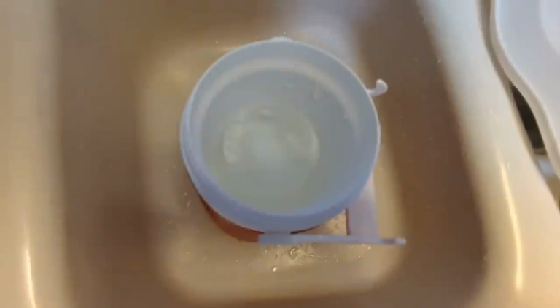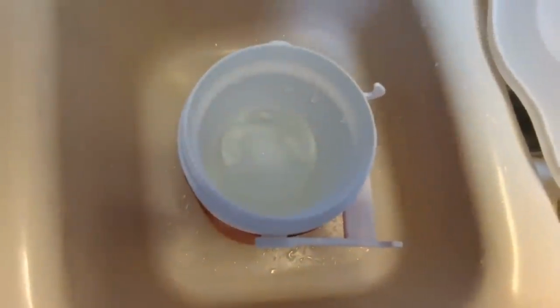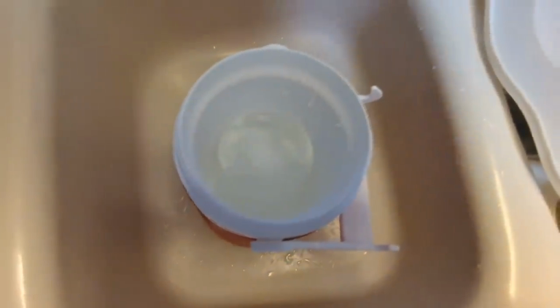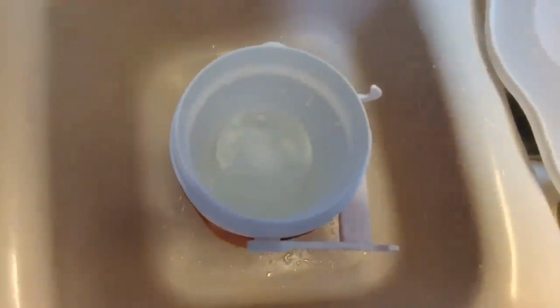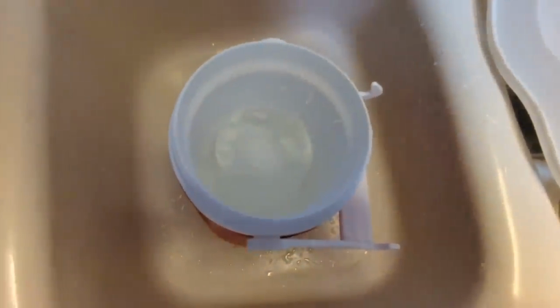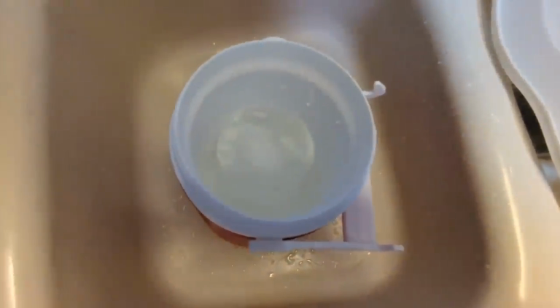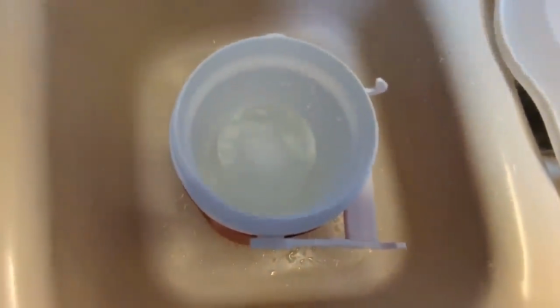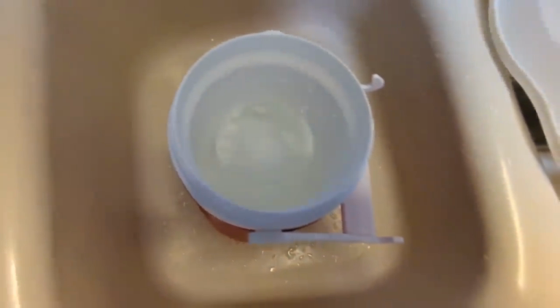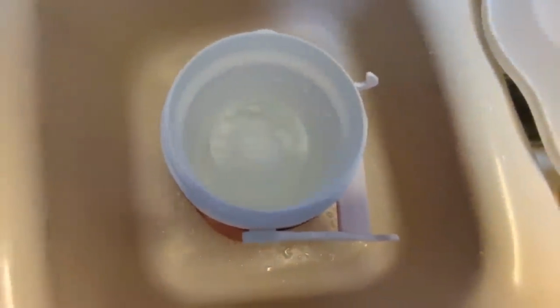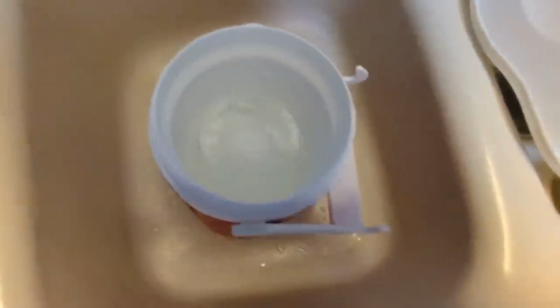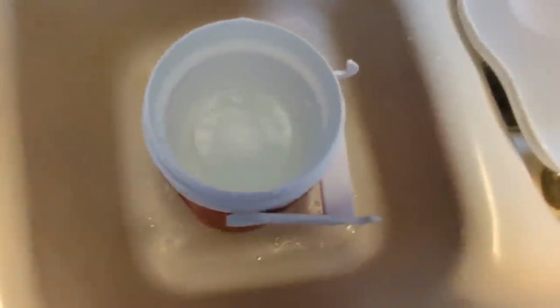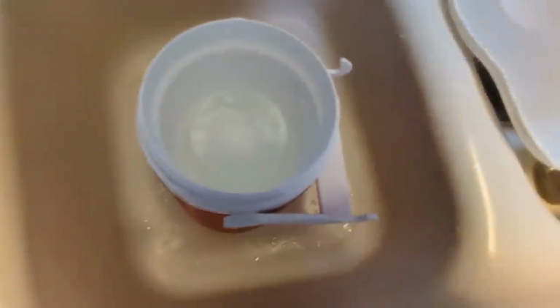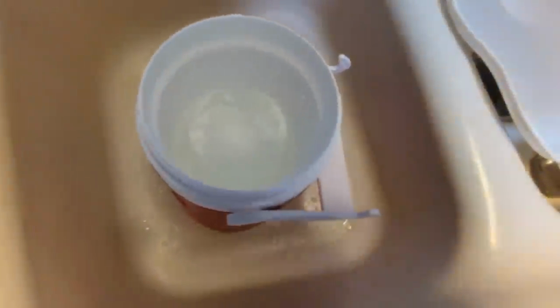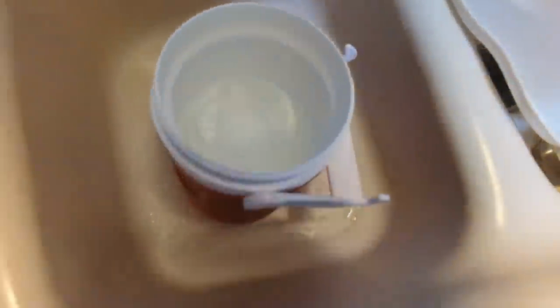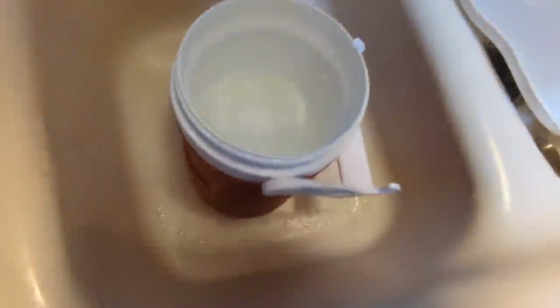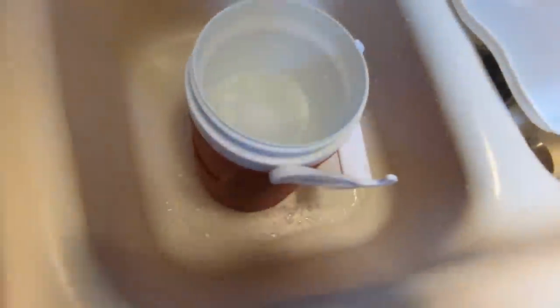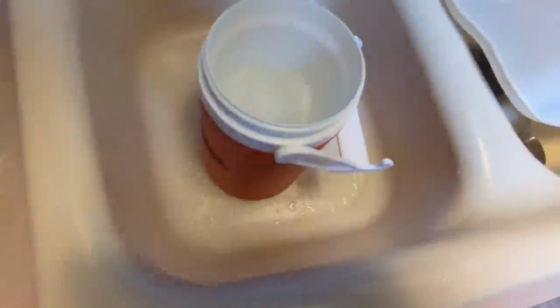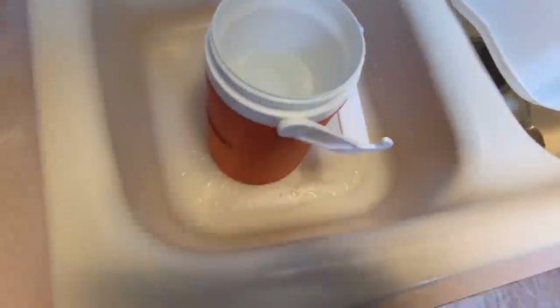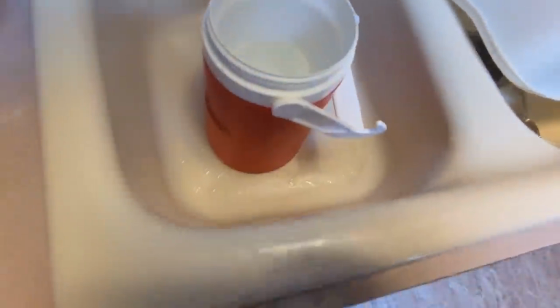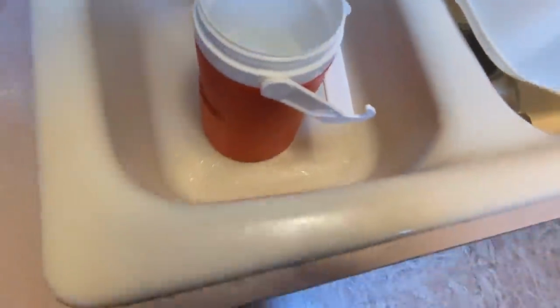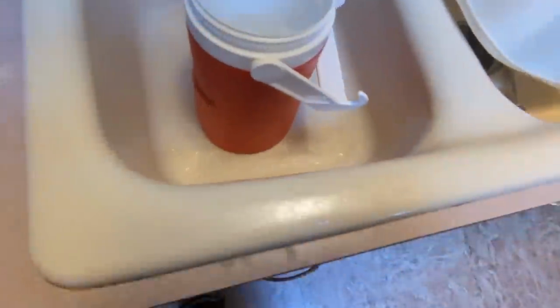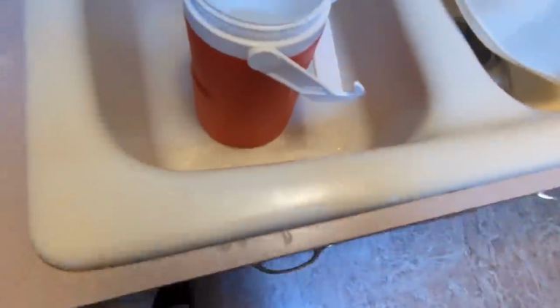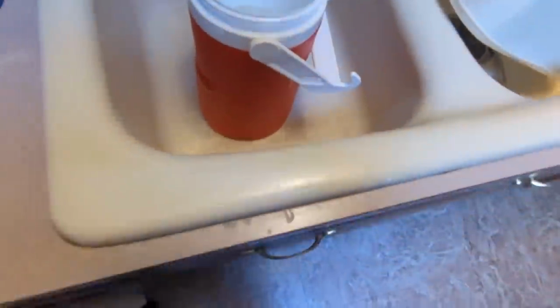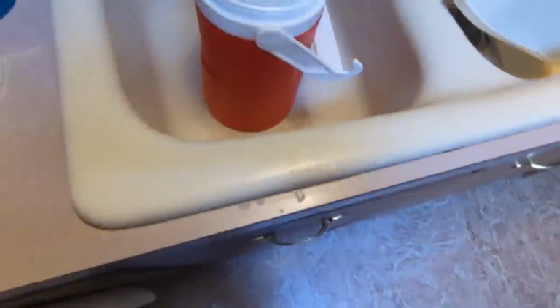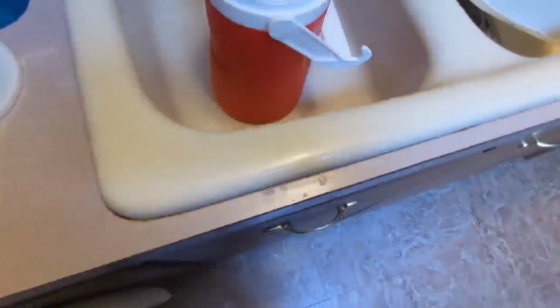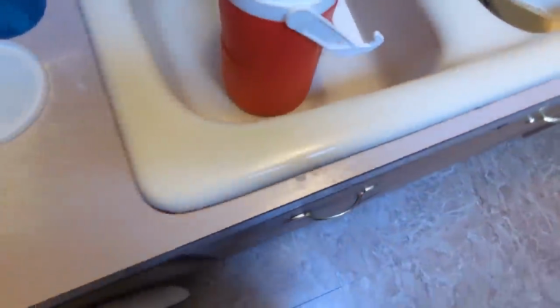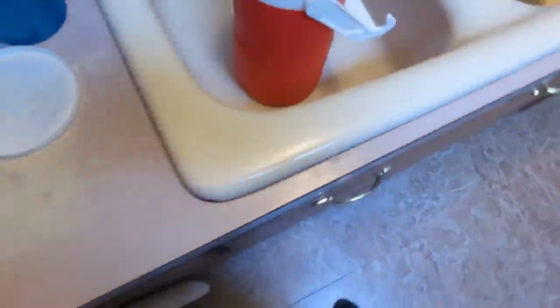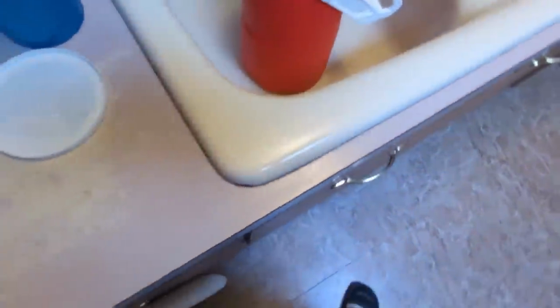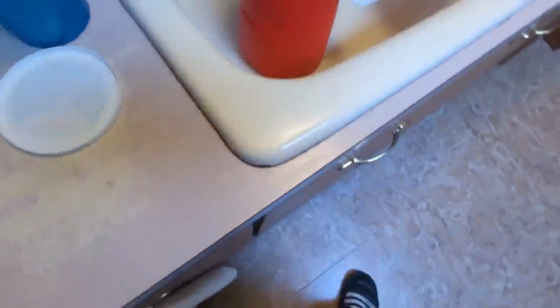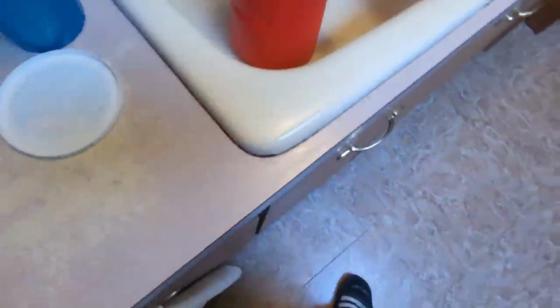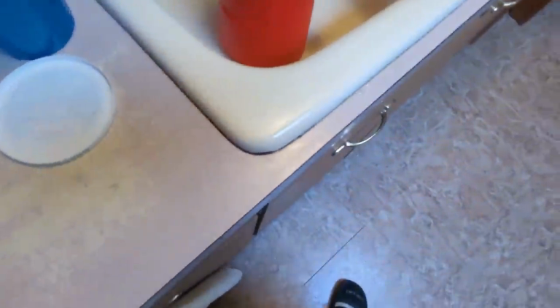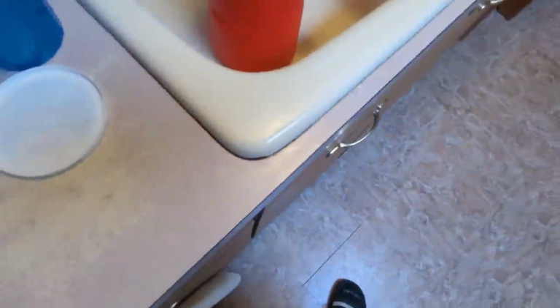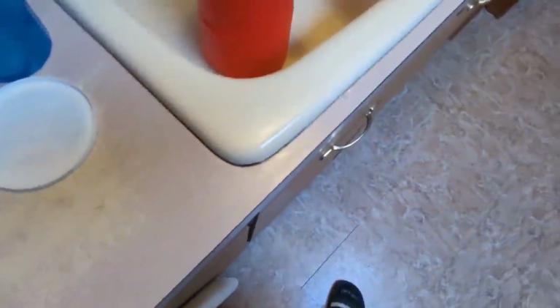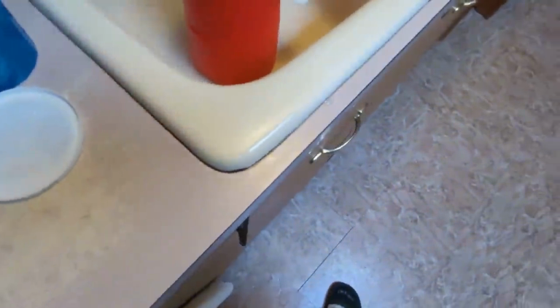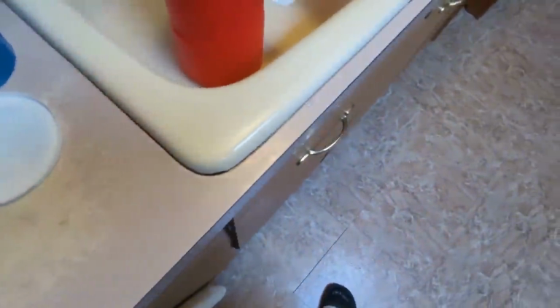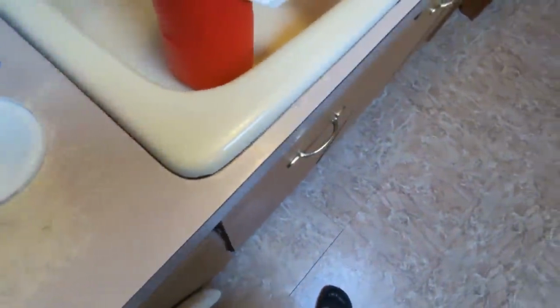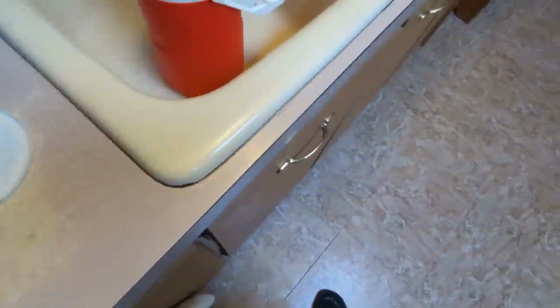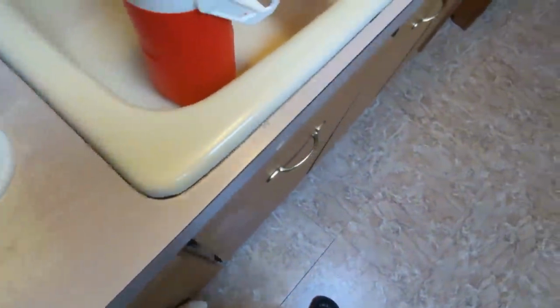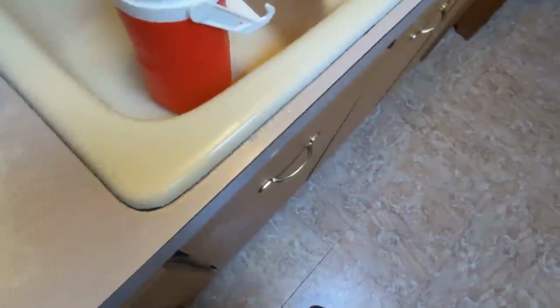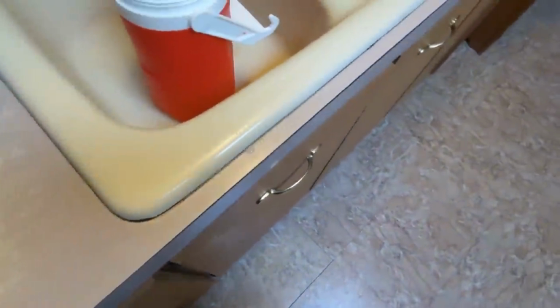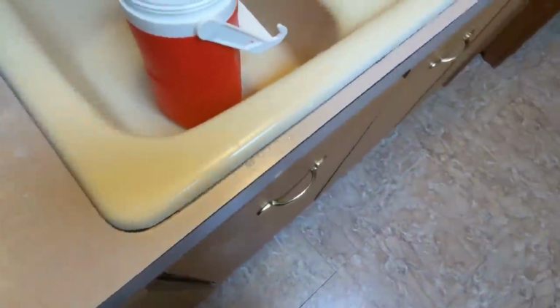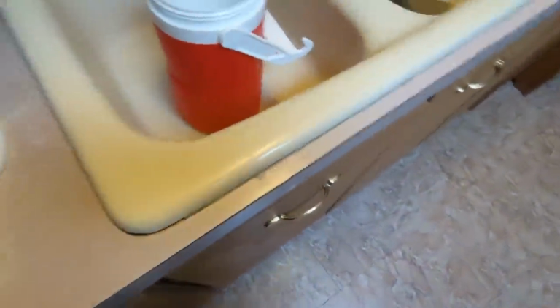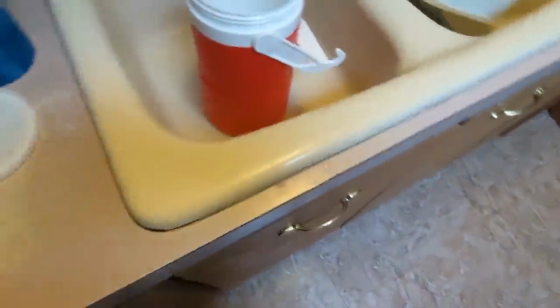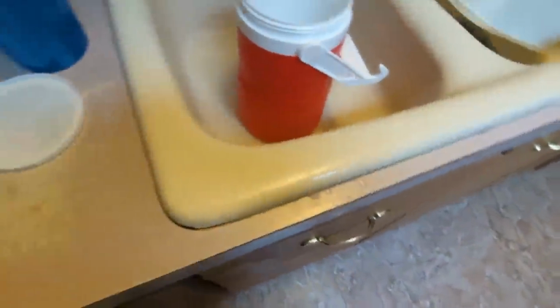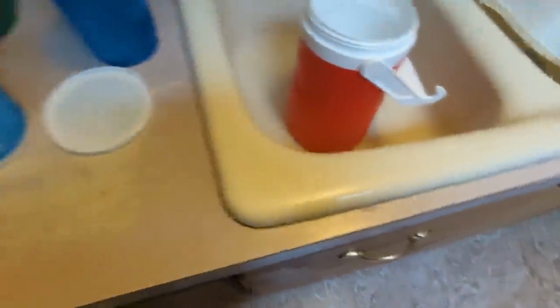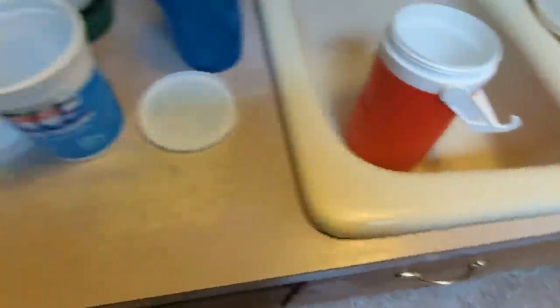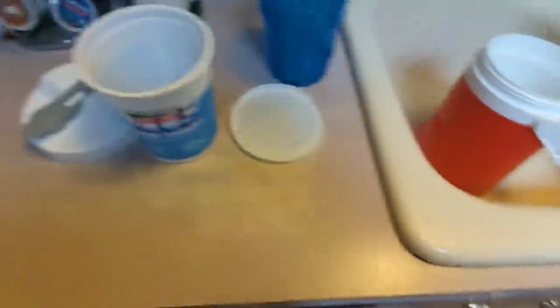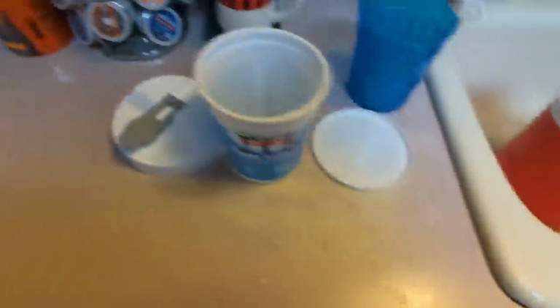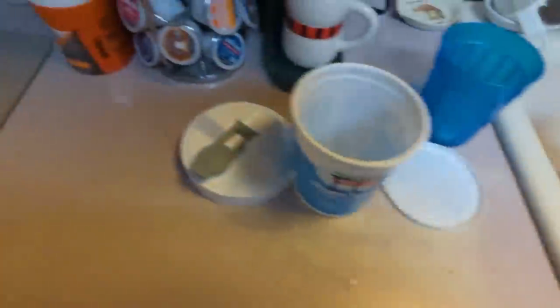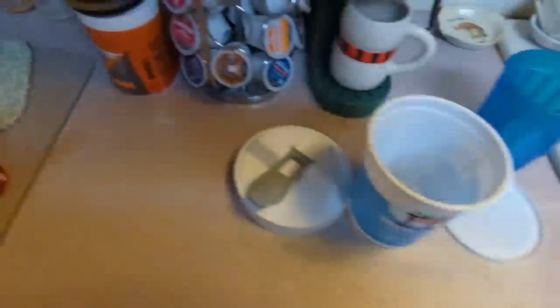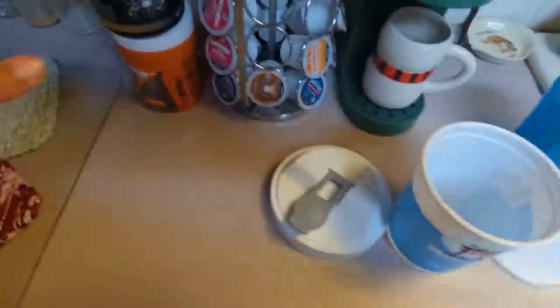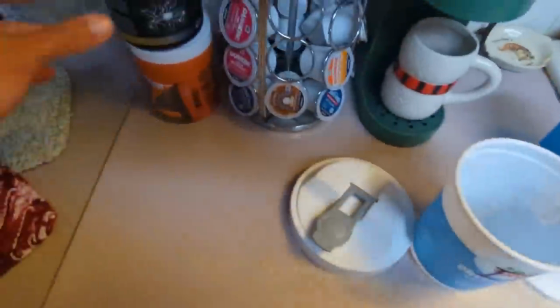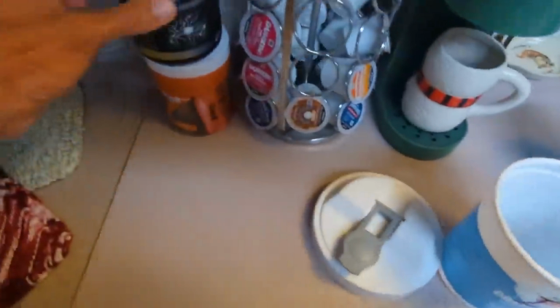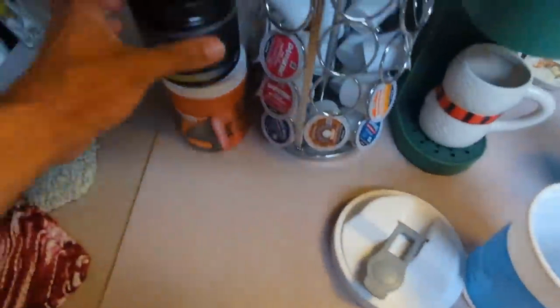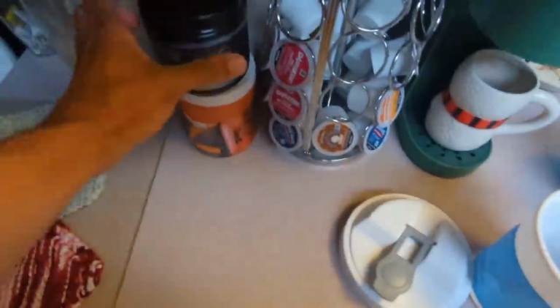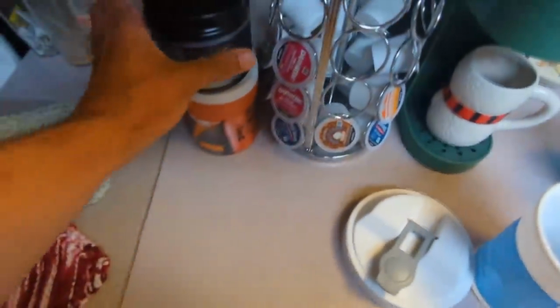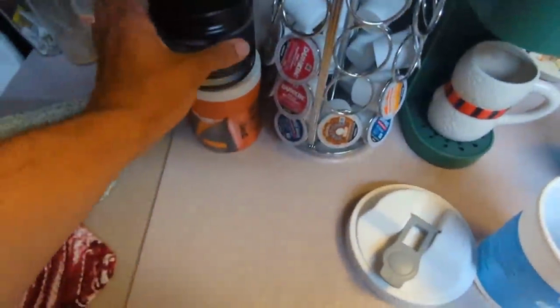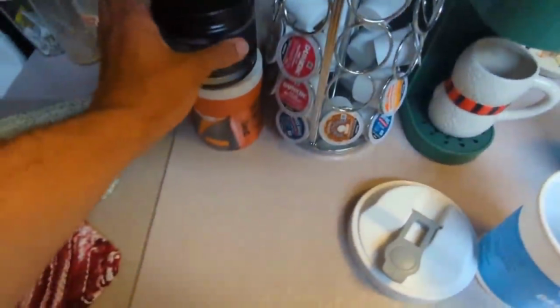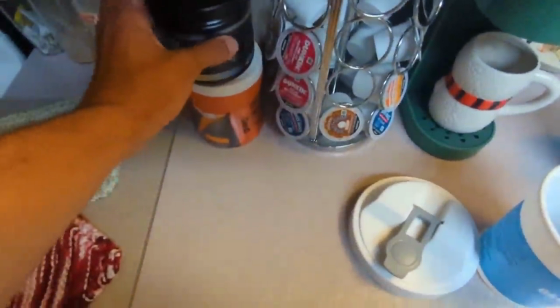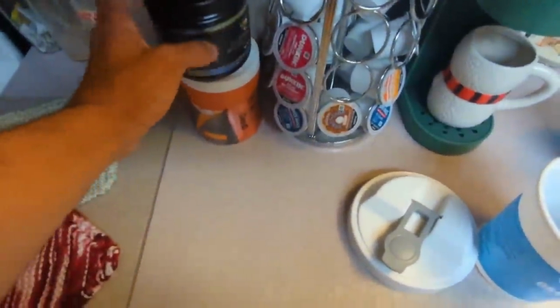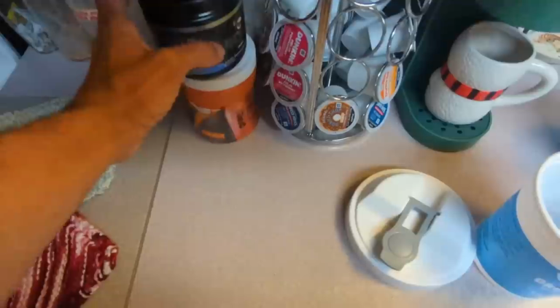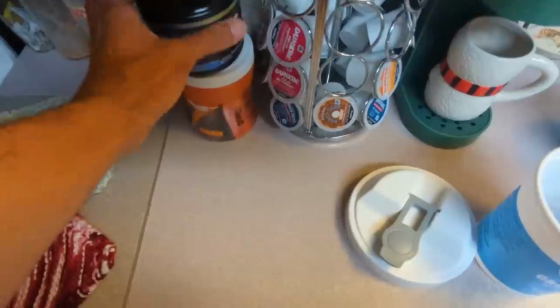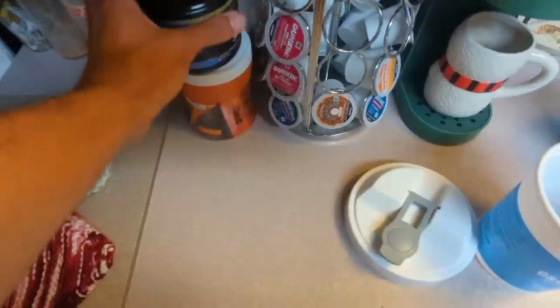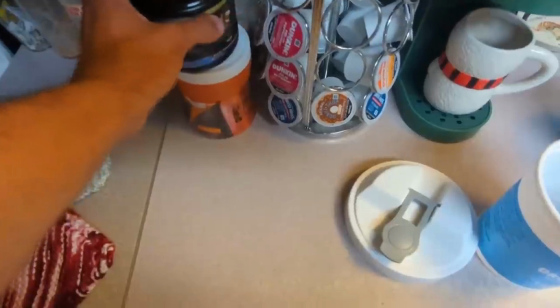Nice big block of ice that'll keep my water cold all day. Now here are my proprietary additives.